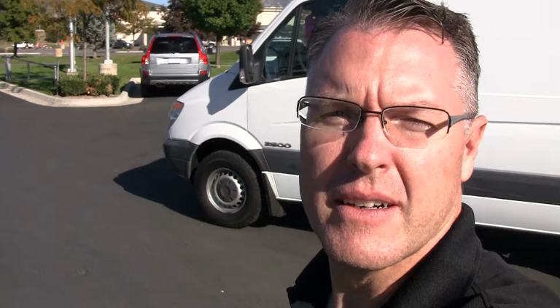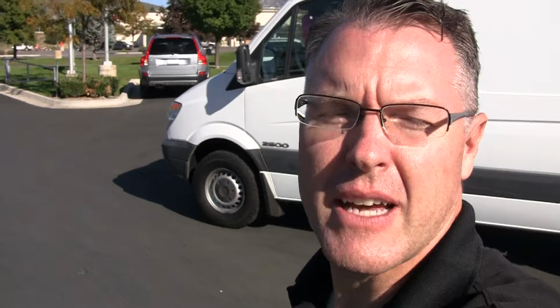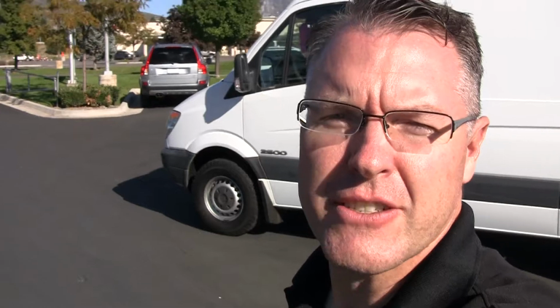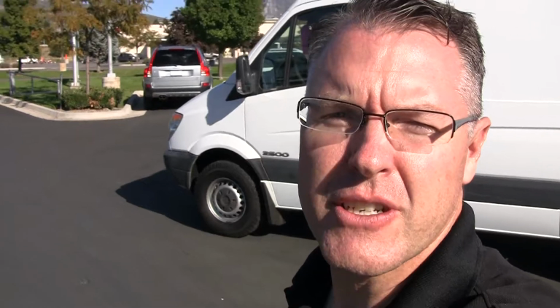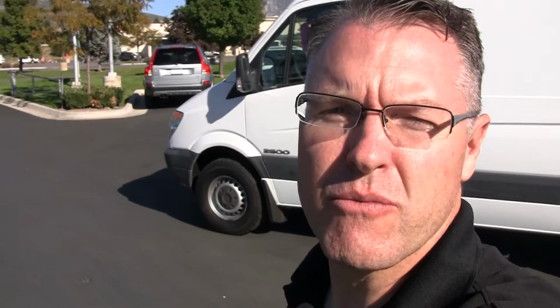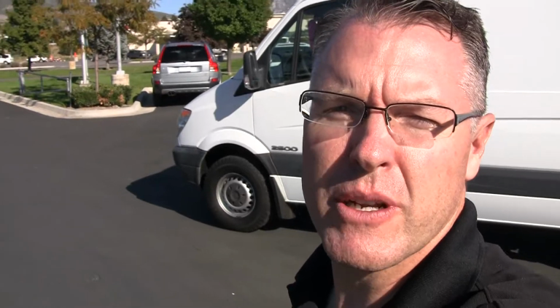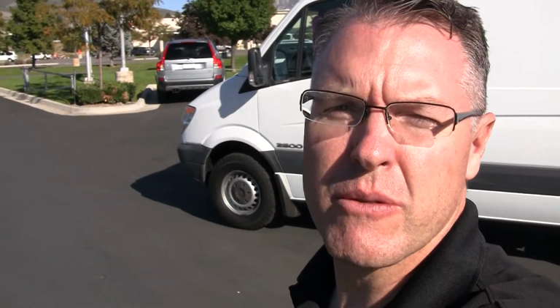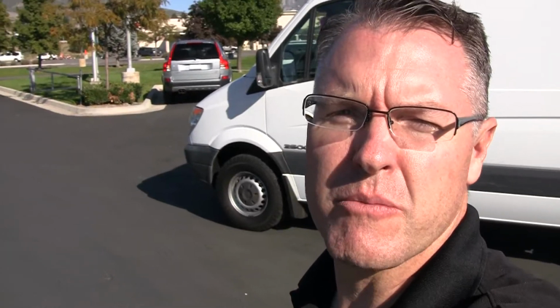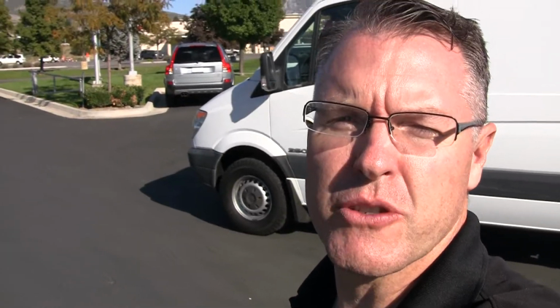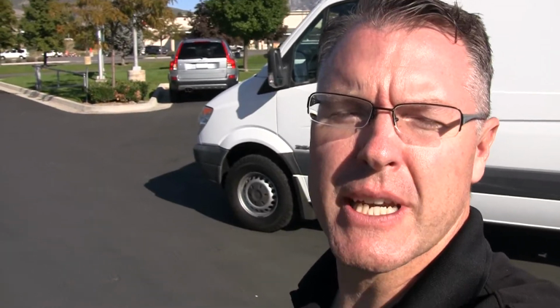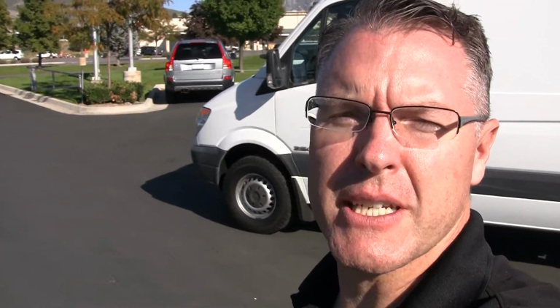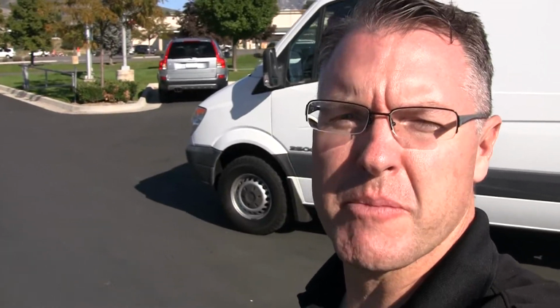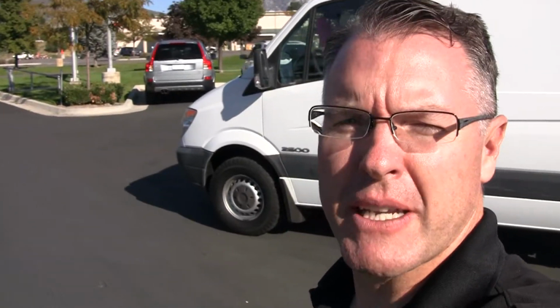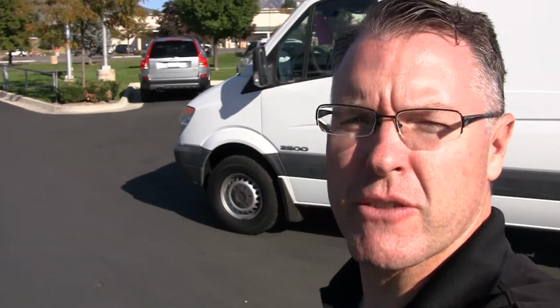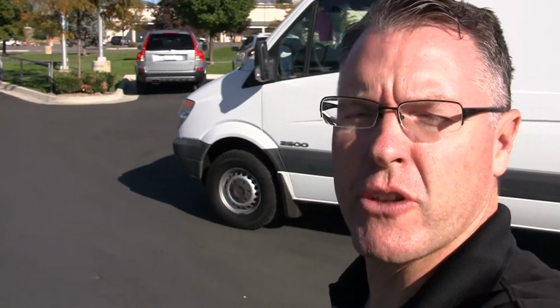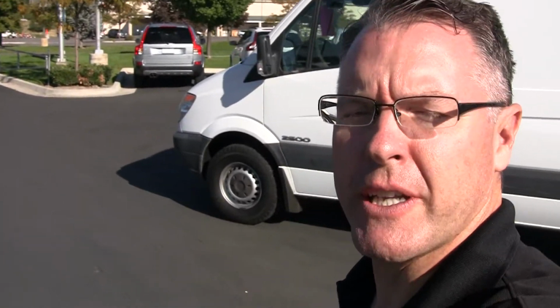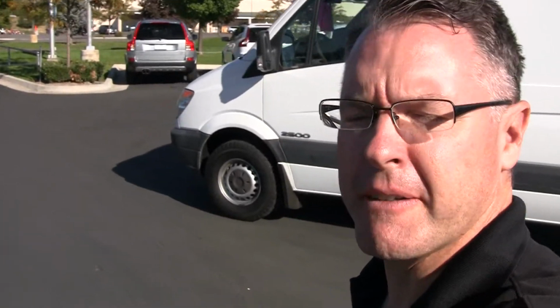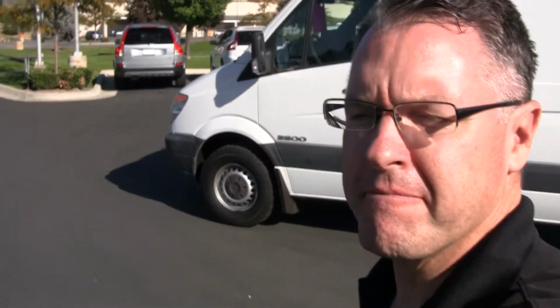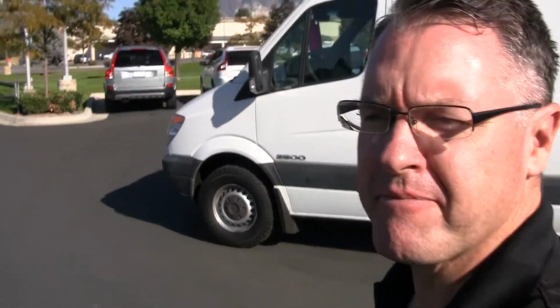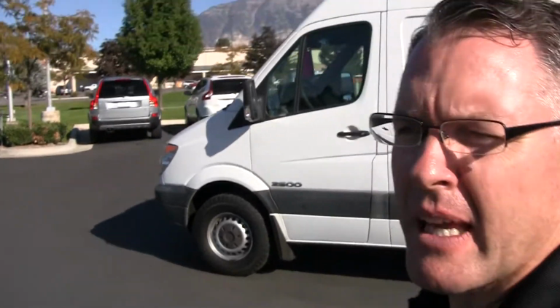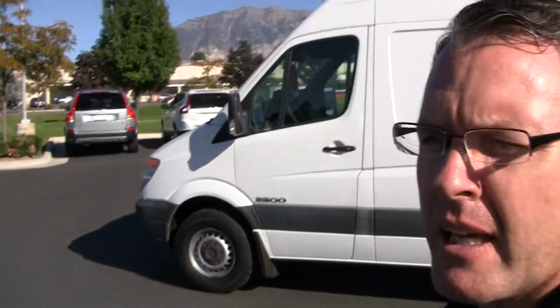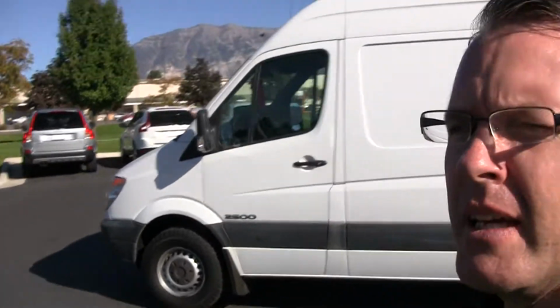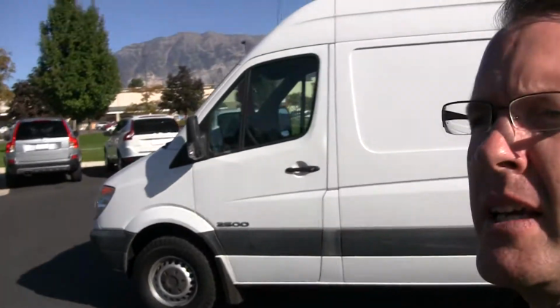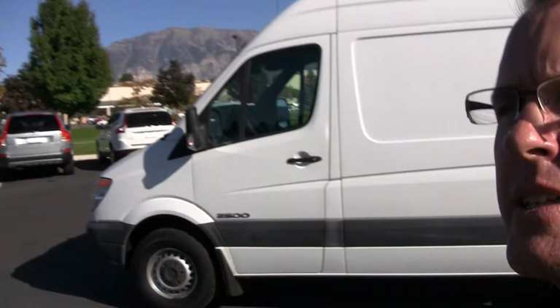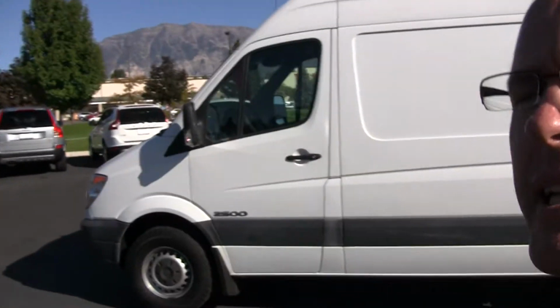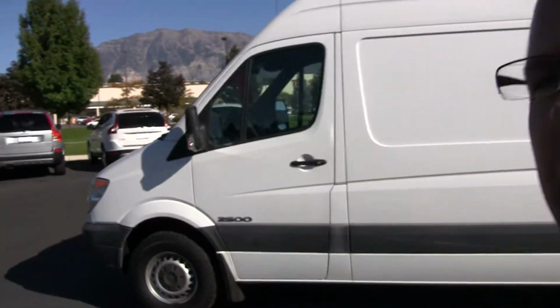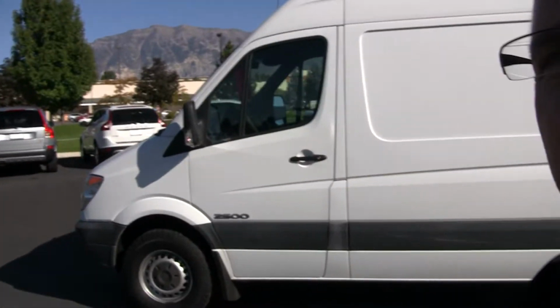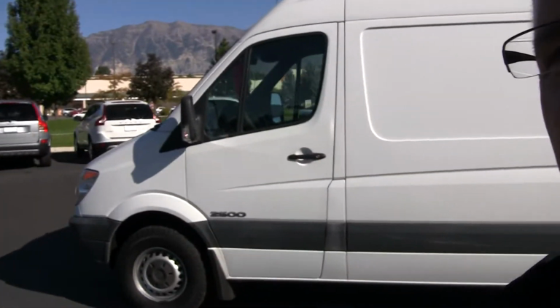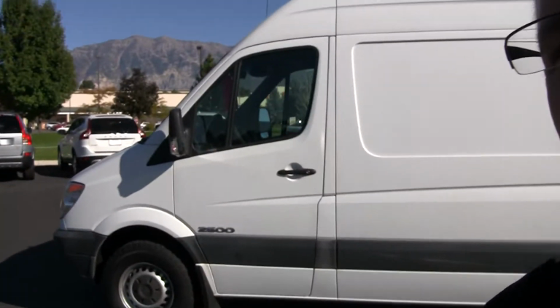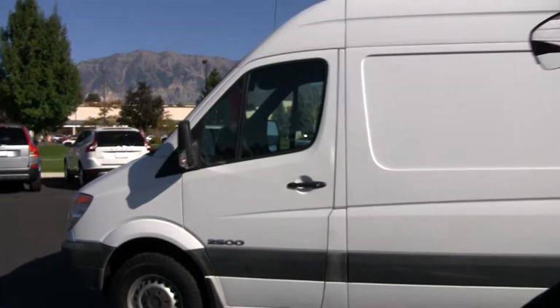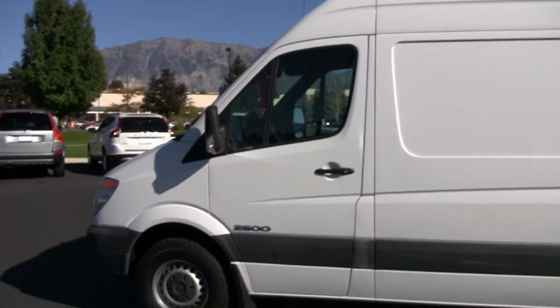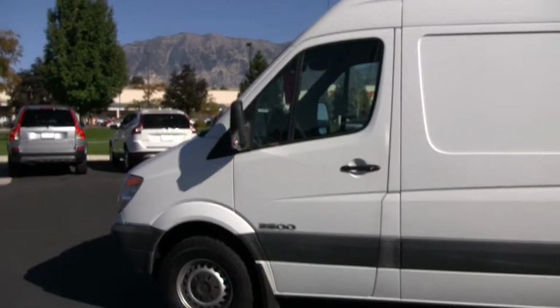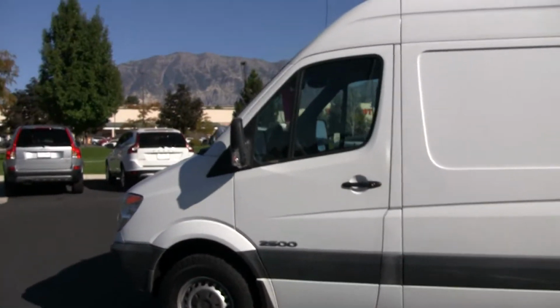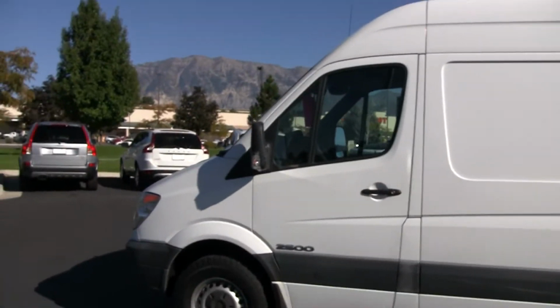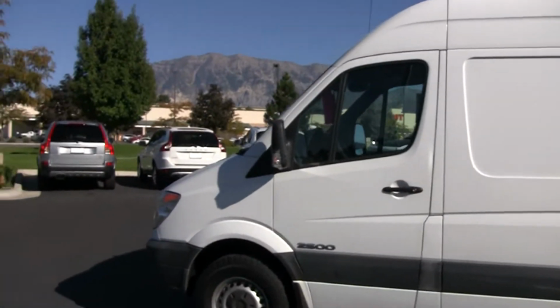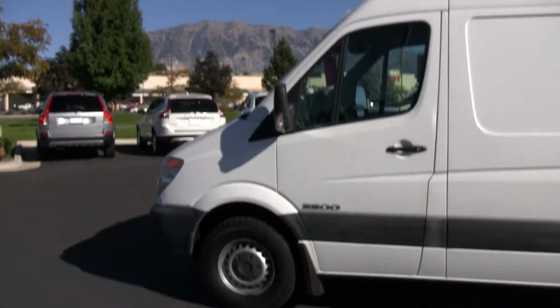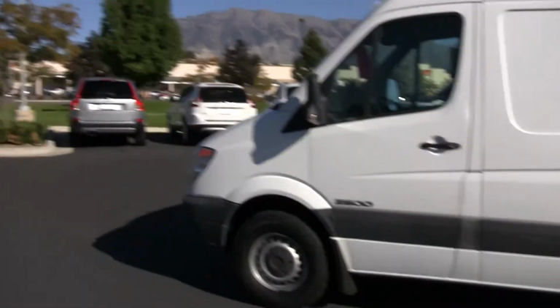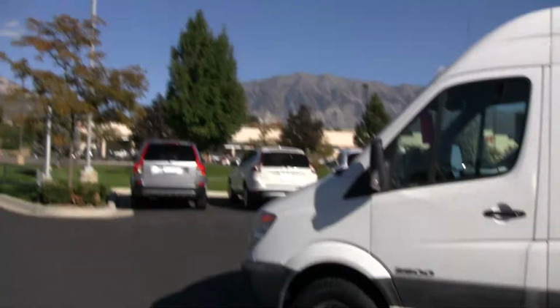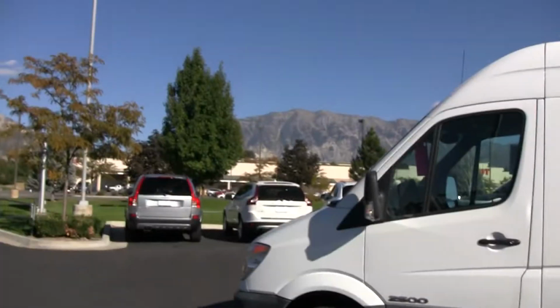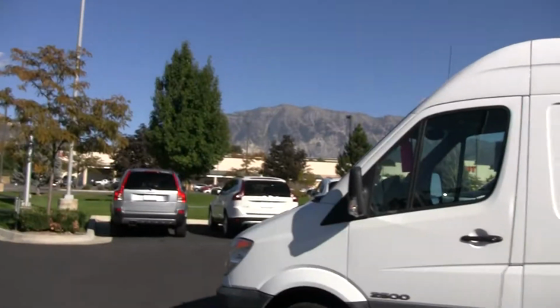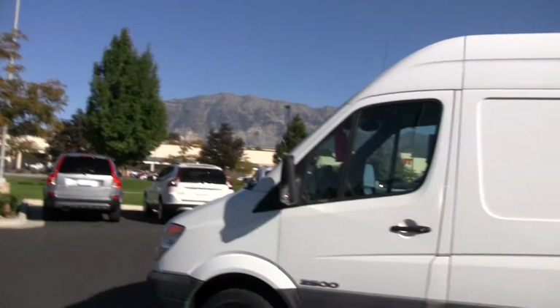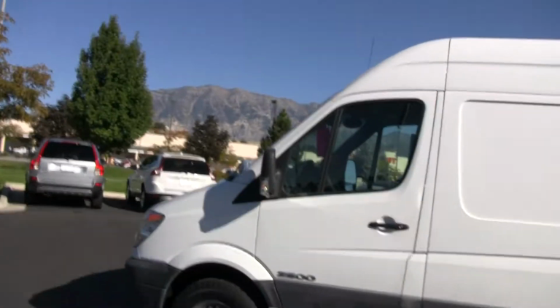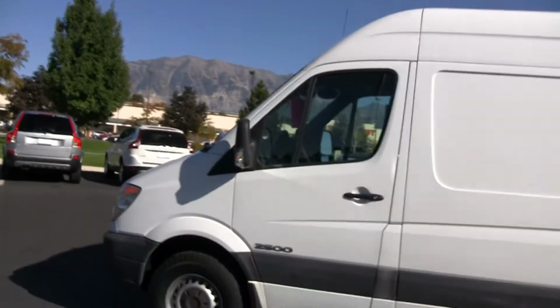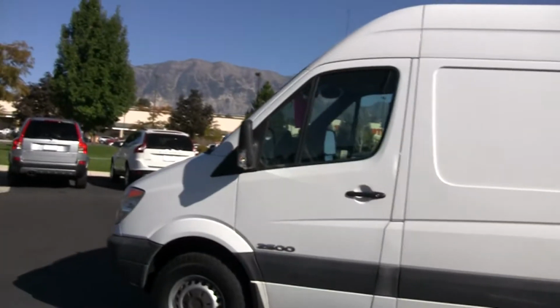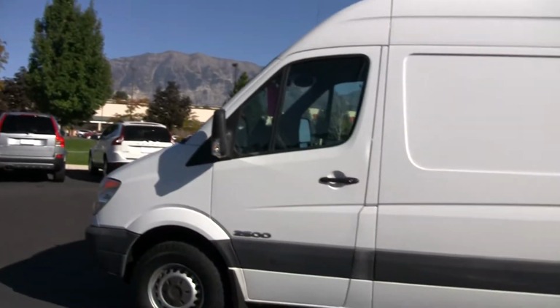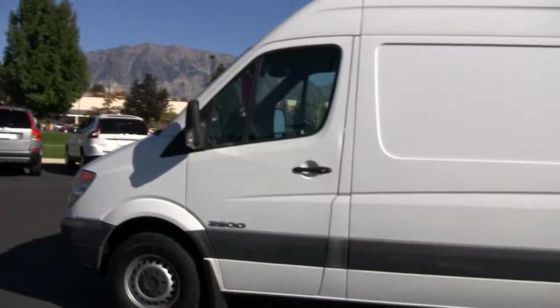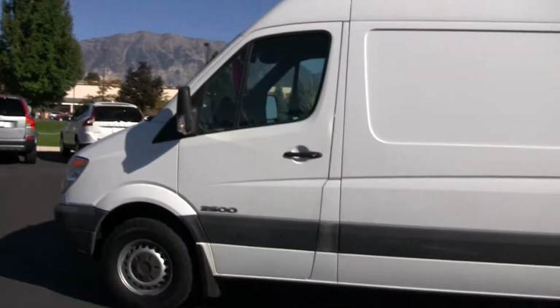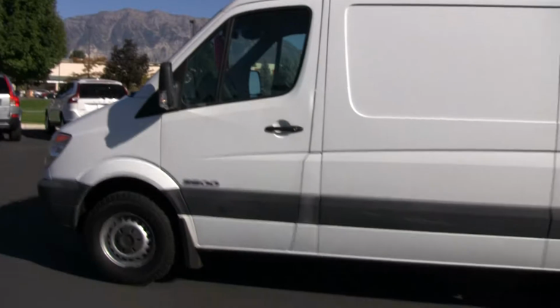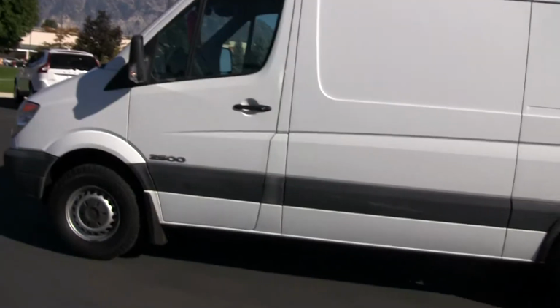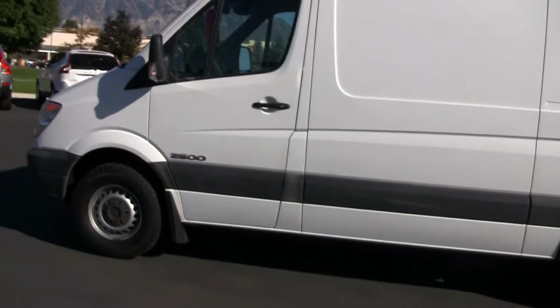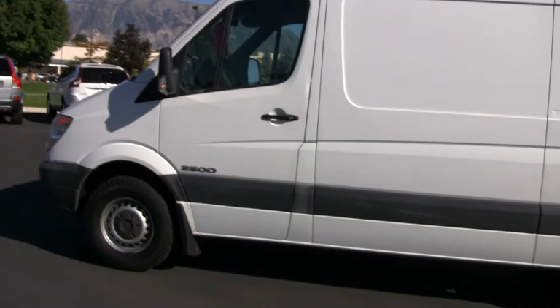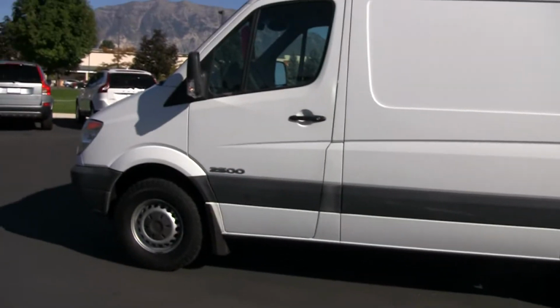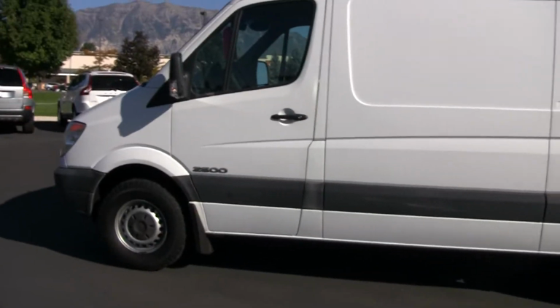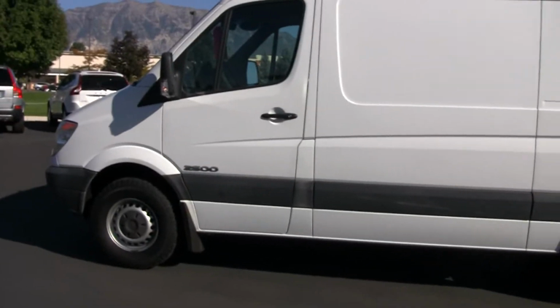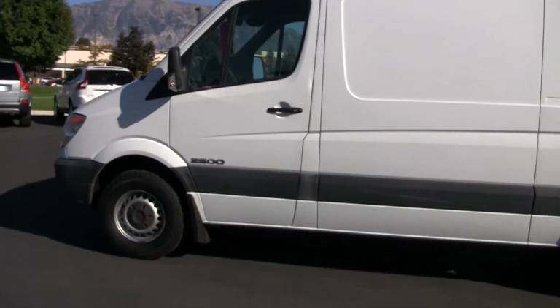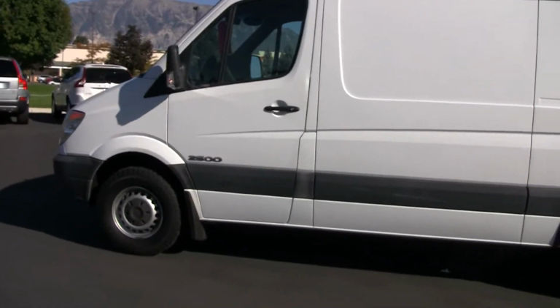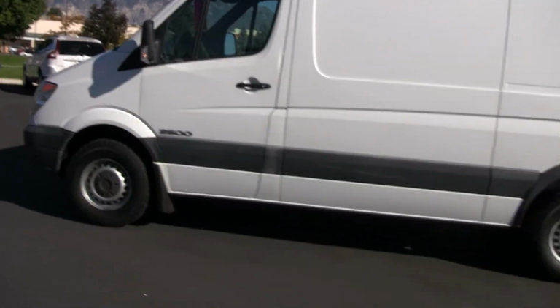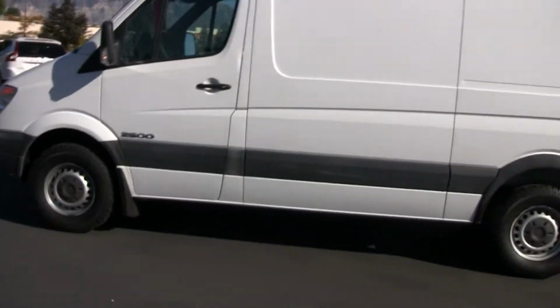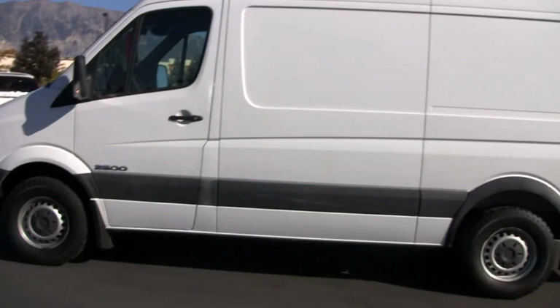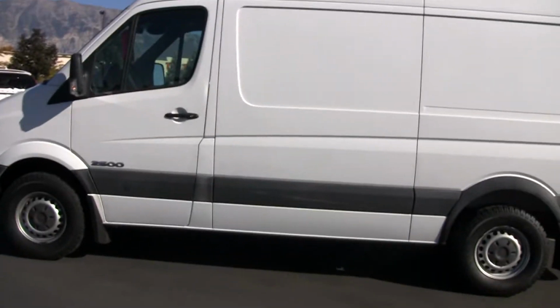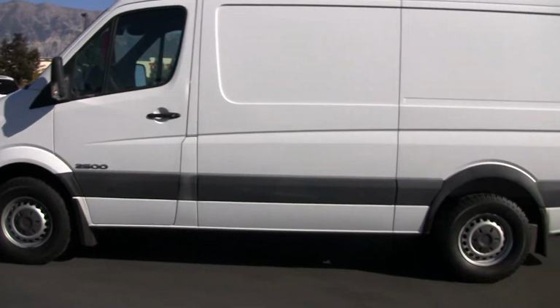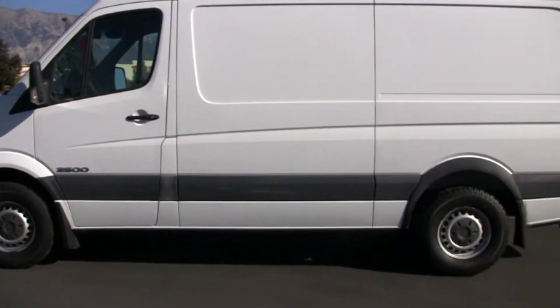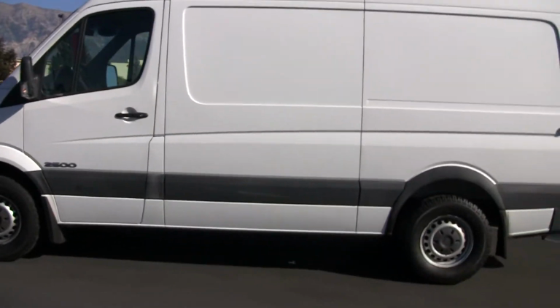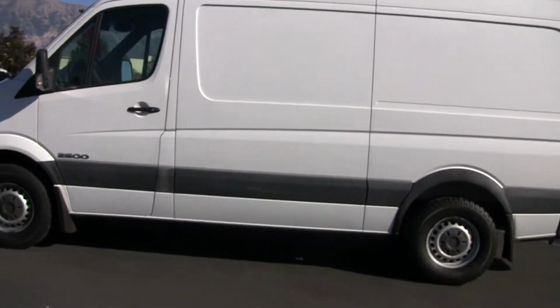Hi, Steve Ward here with Mercedes-Benz of Linden. Today I want to show off a 2008 Dodge Sprinter van.